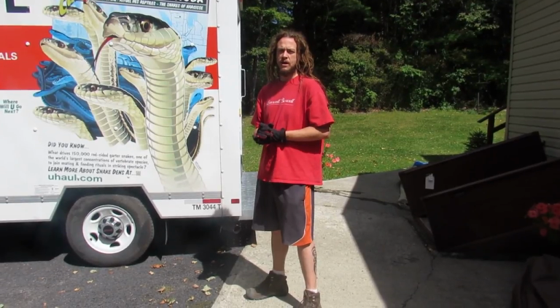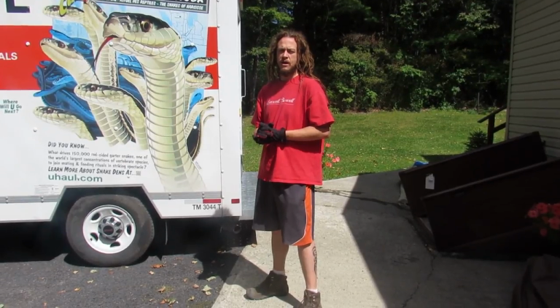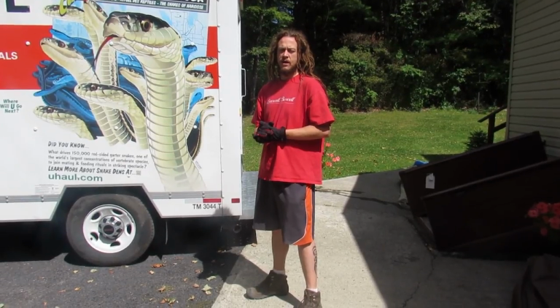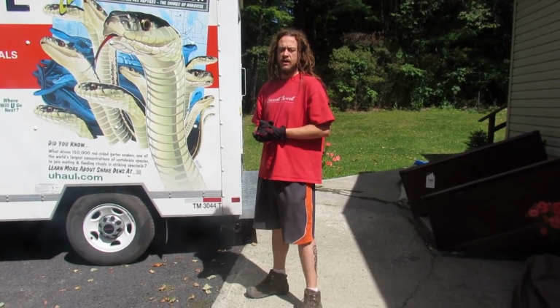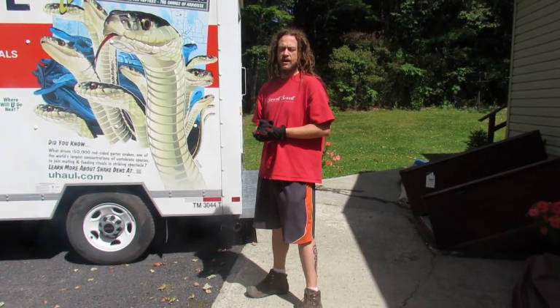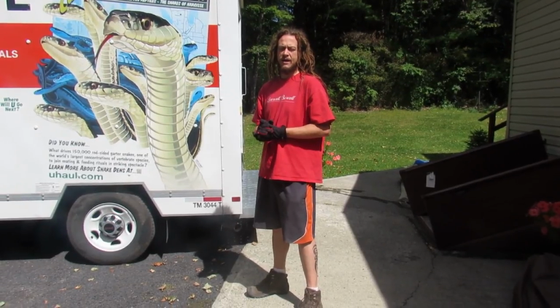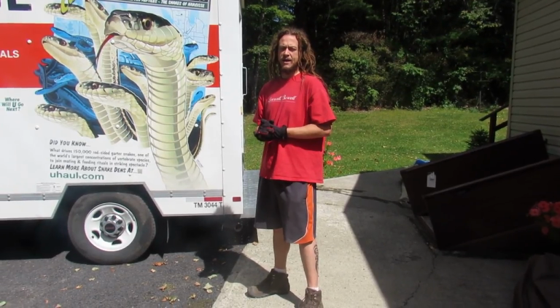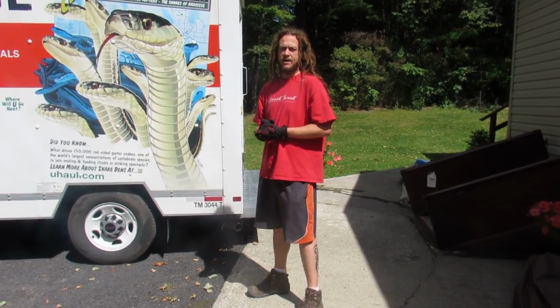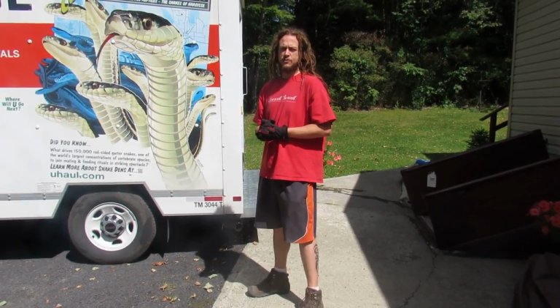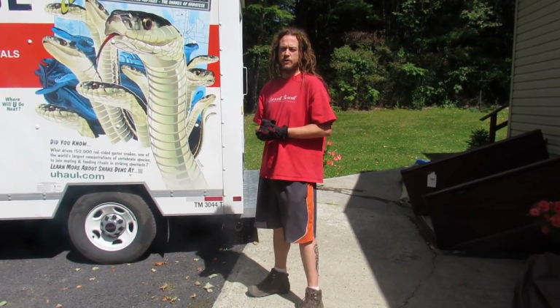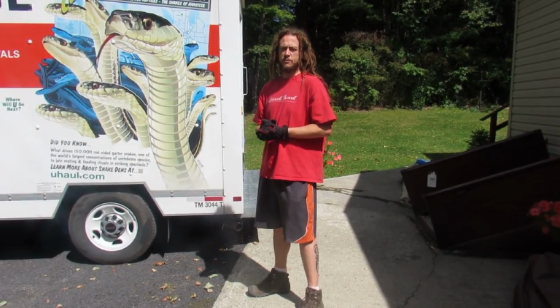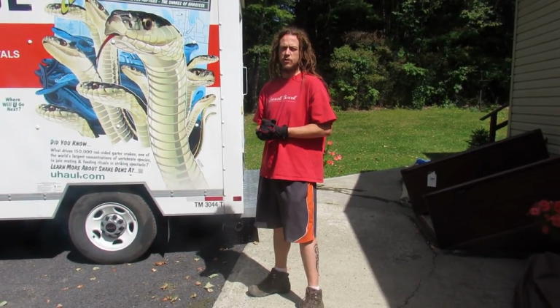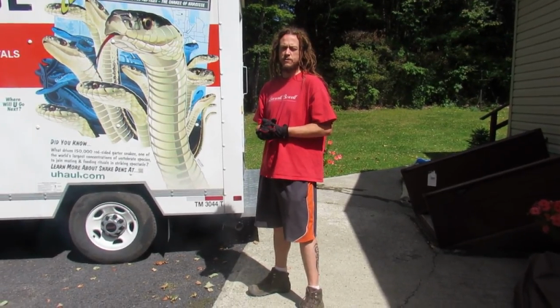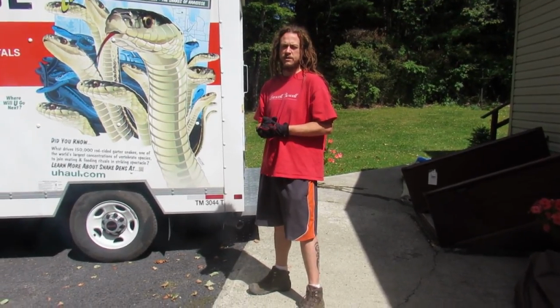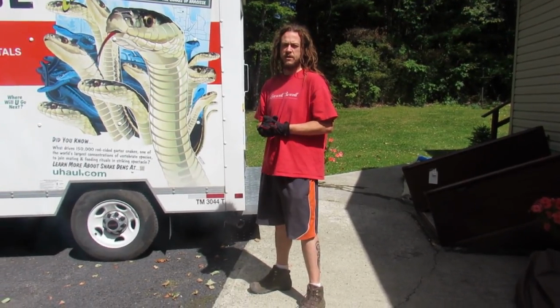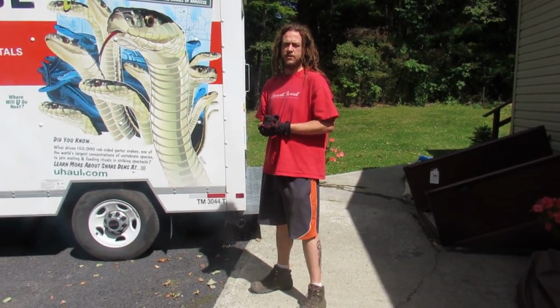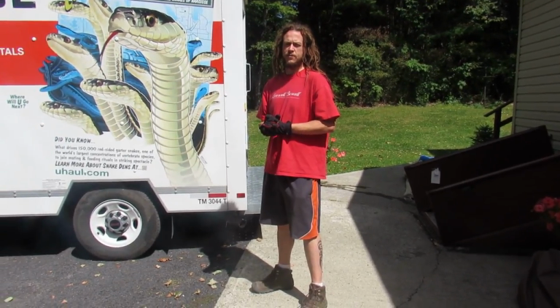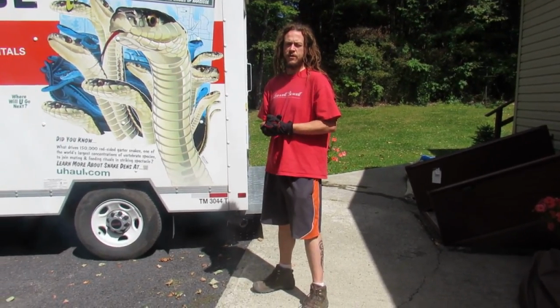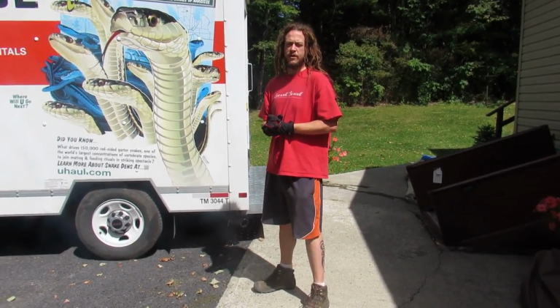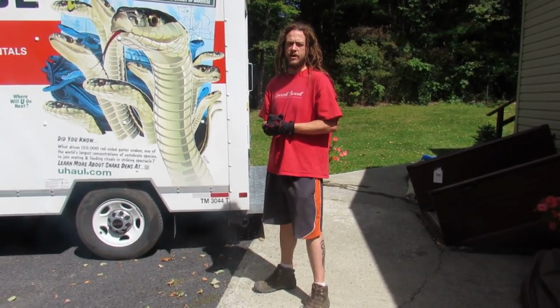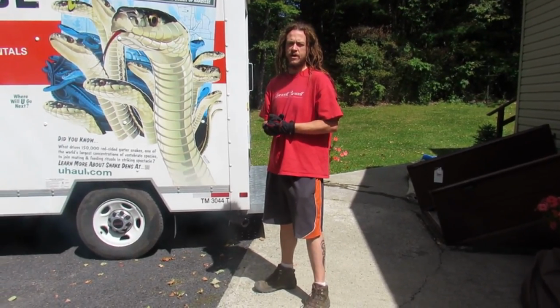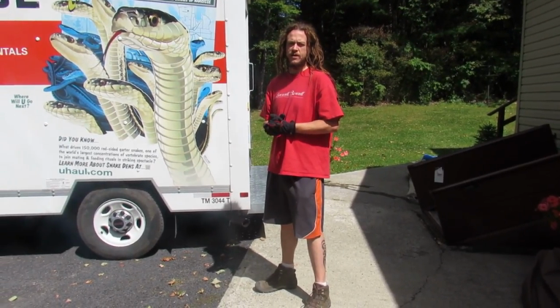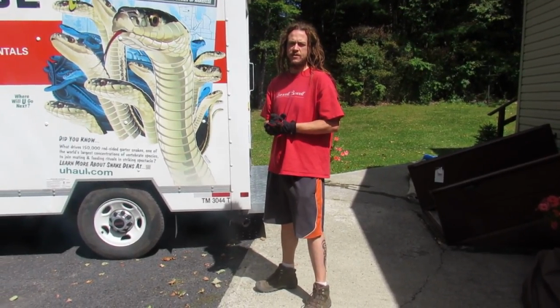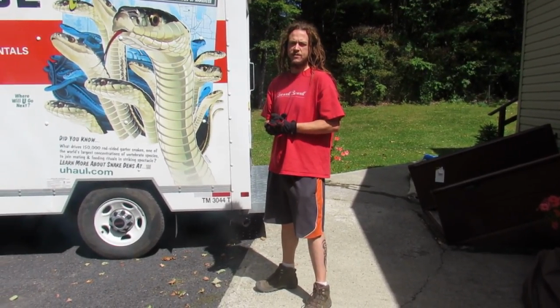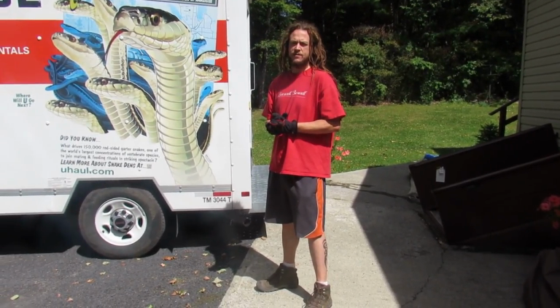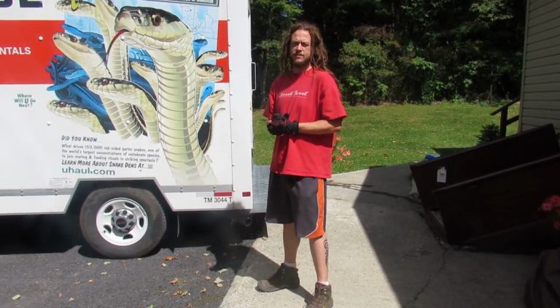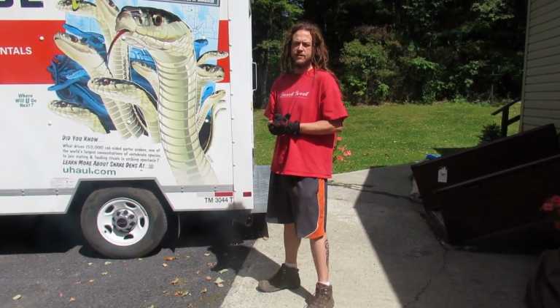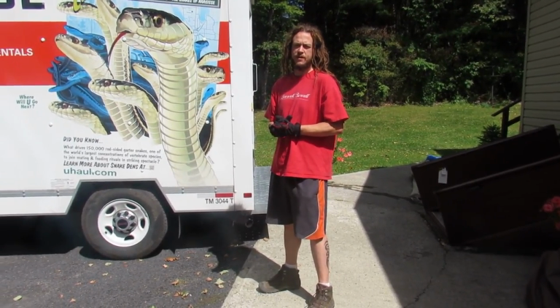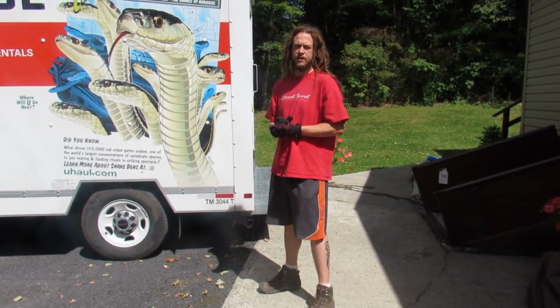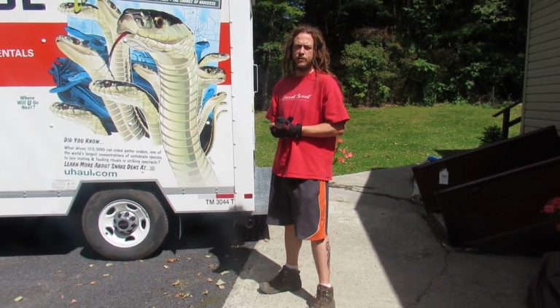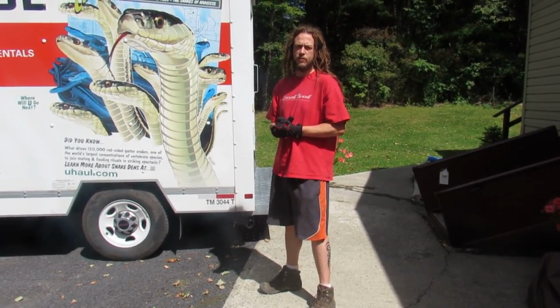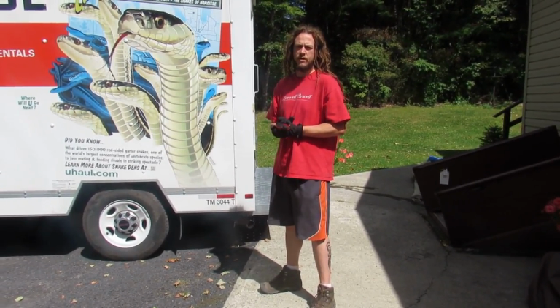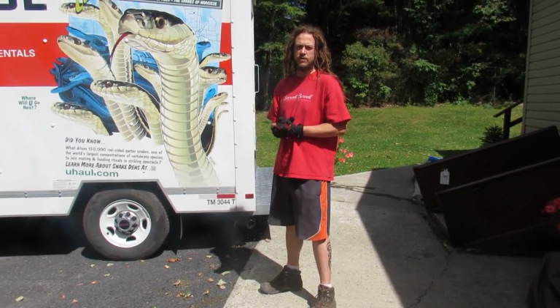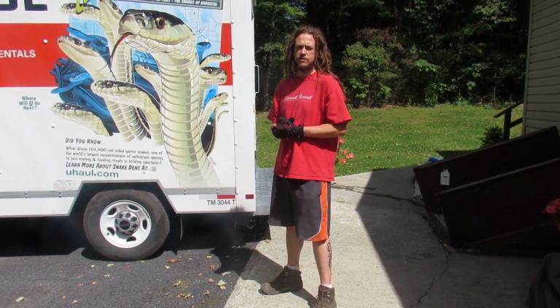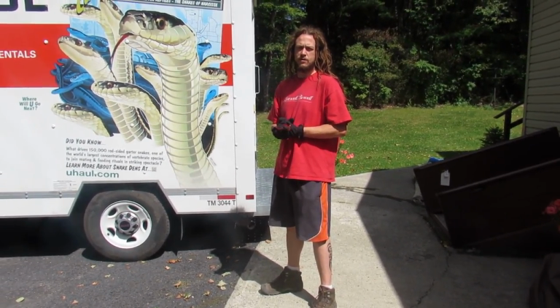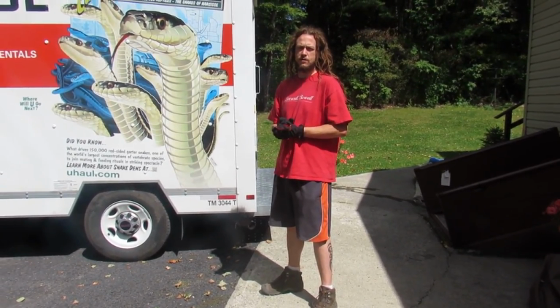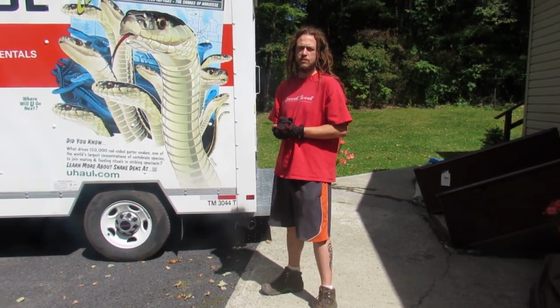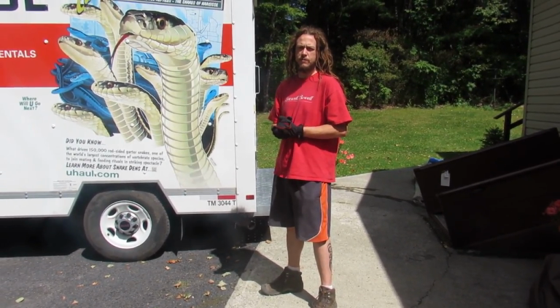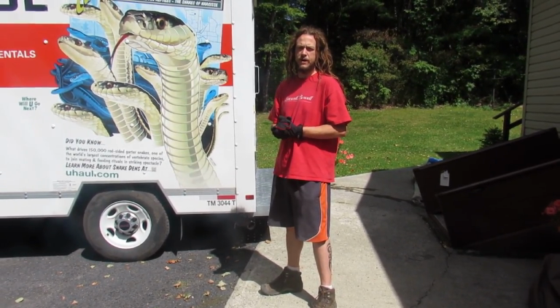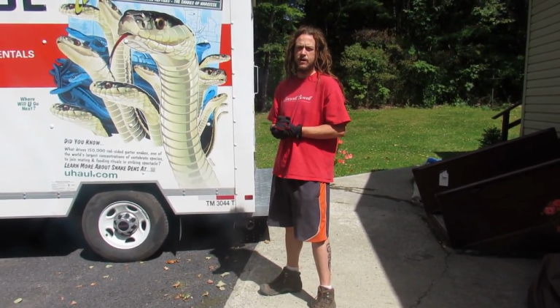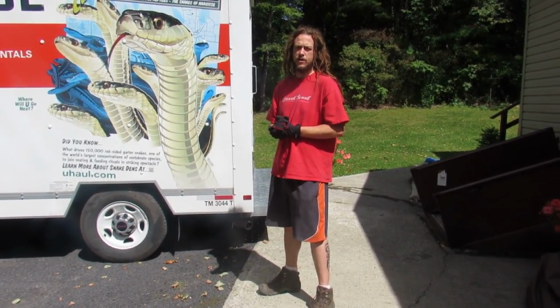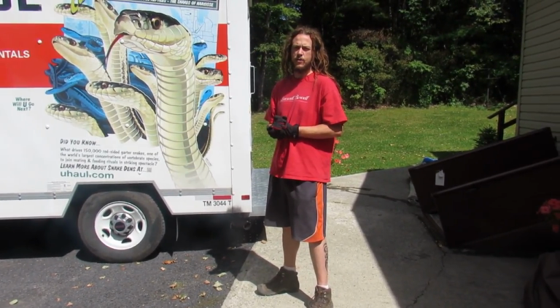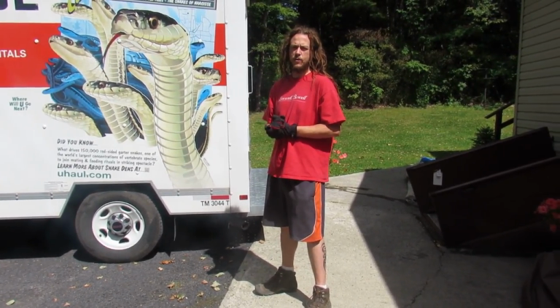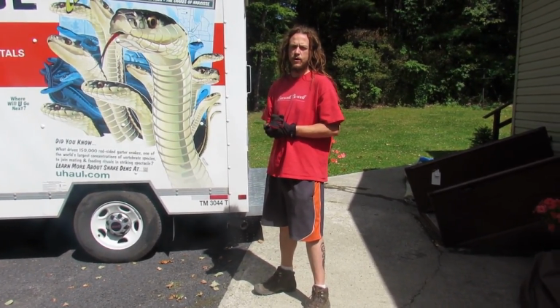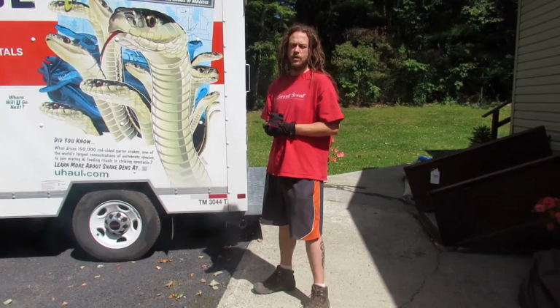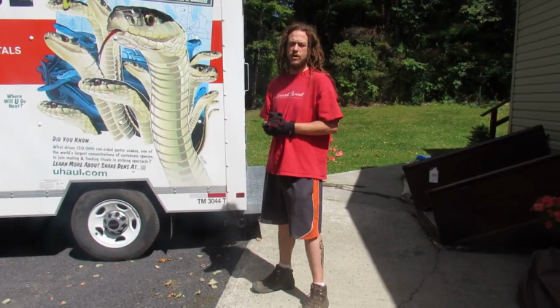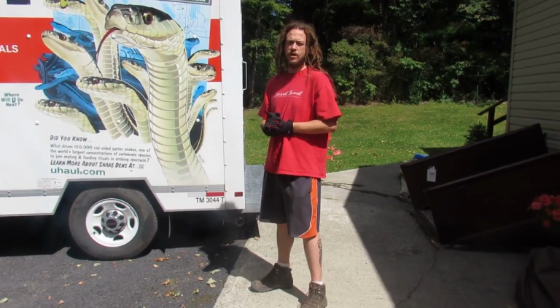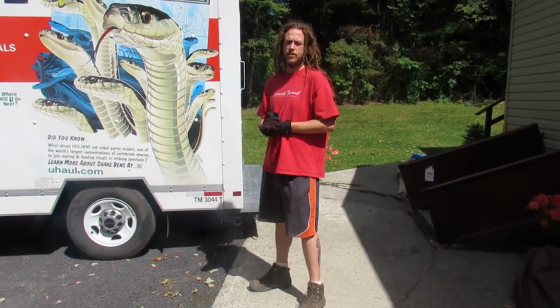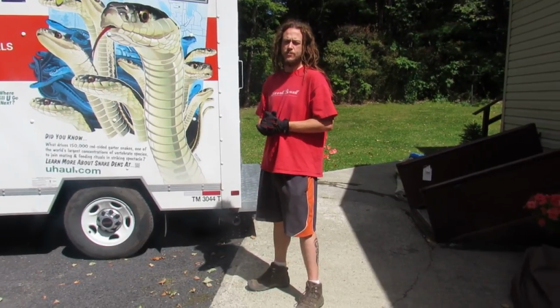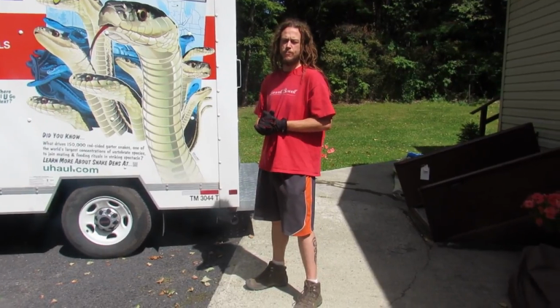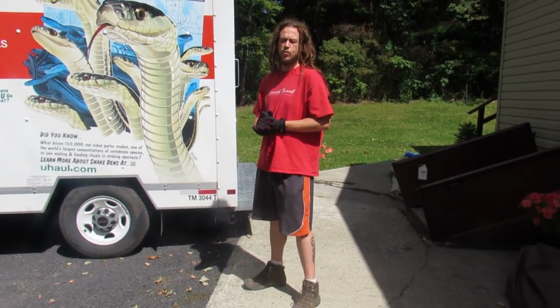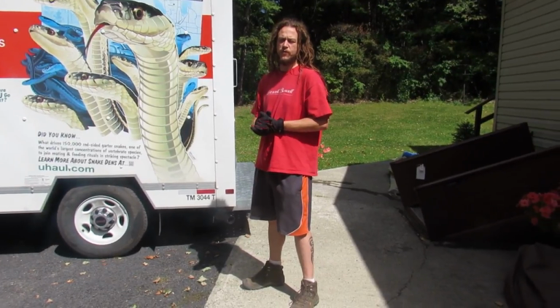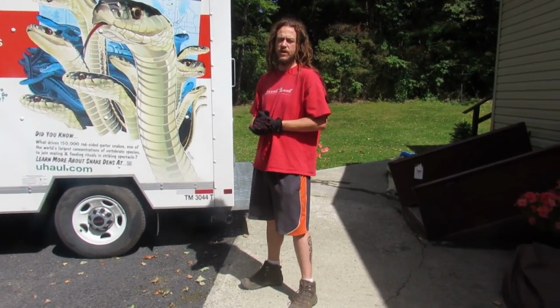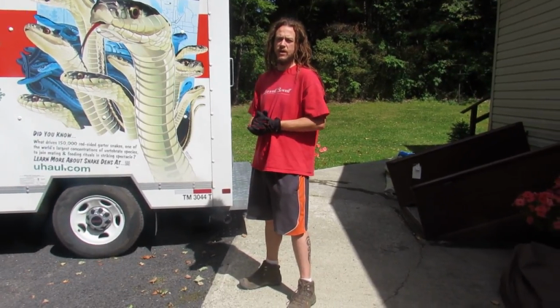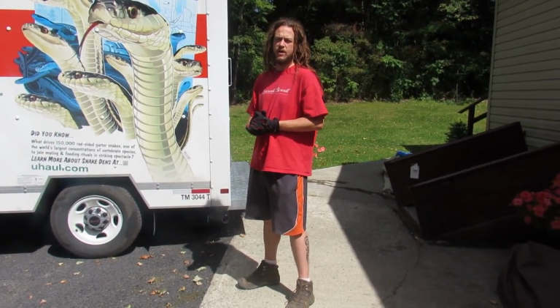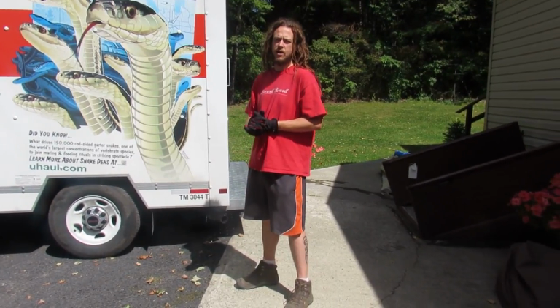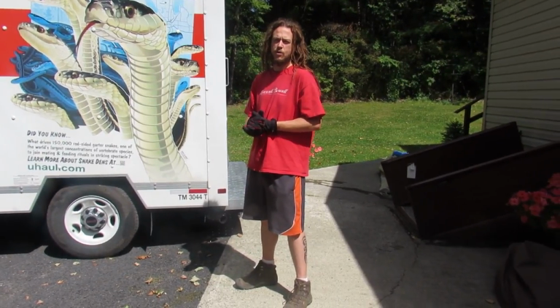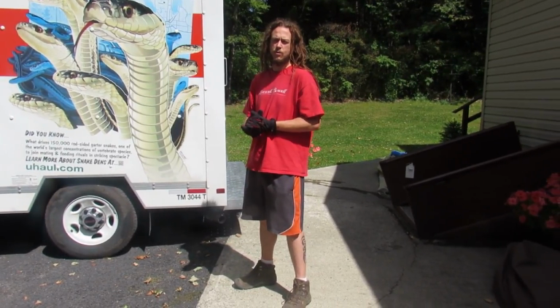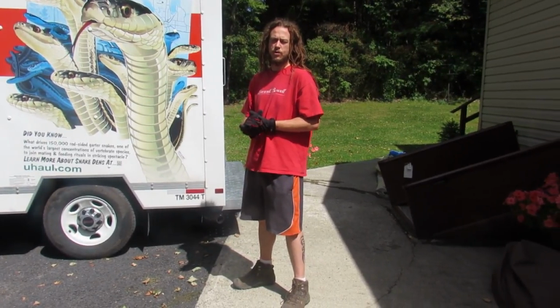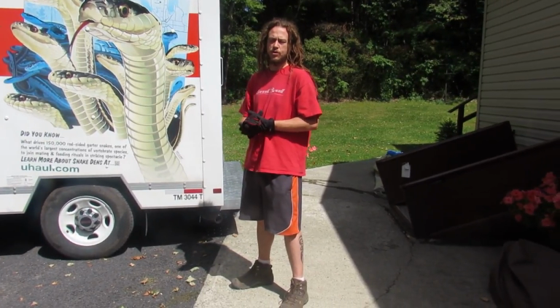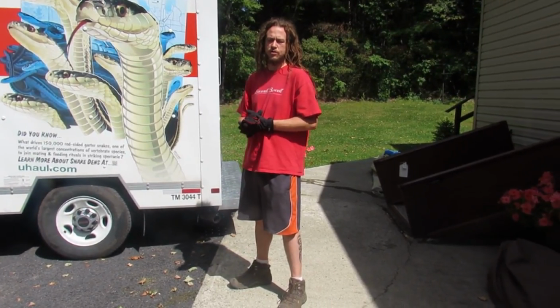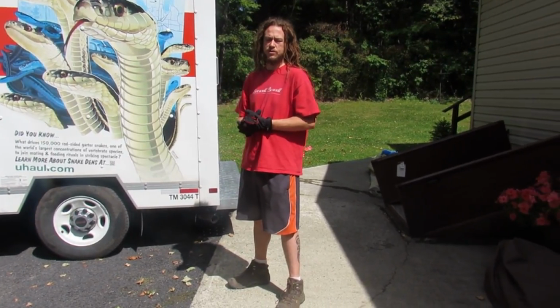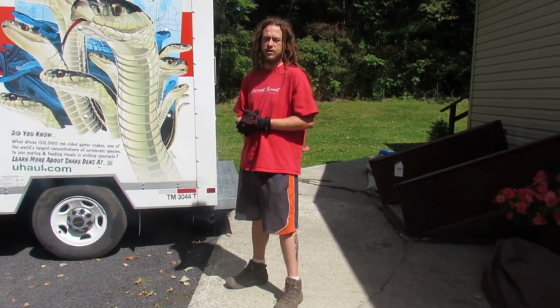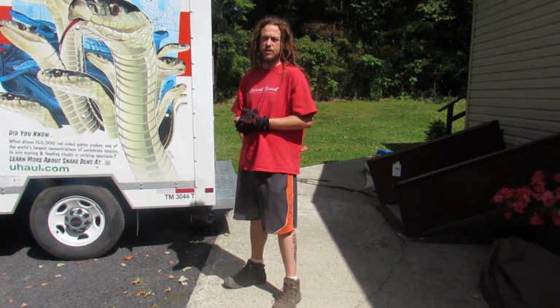Hey guys, welcome home — studying through our eyes. Today we're going to talk about moving our yurt stuff.